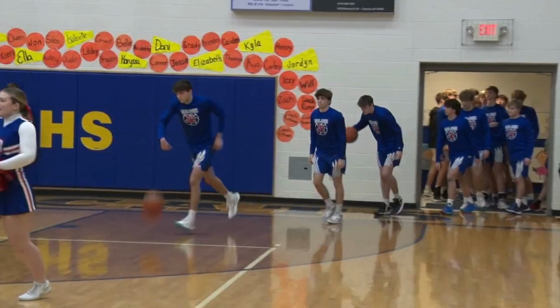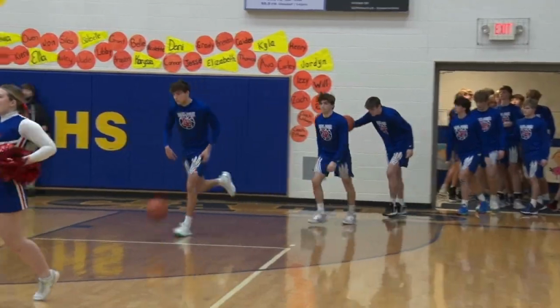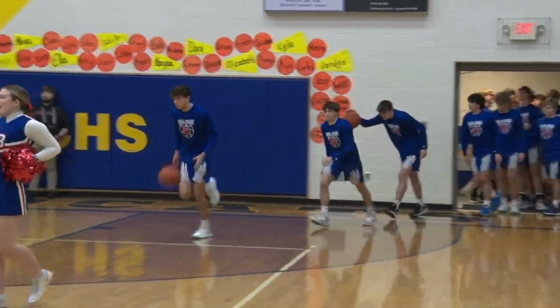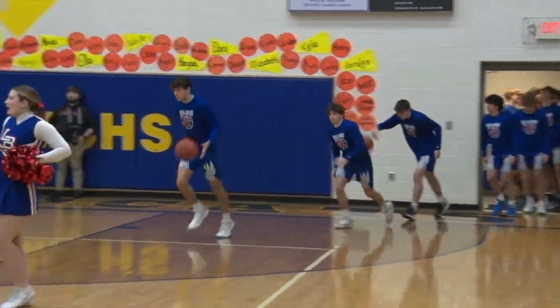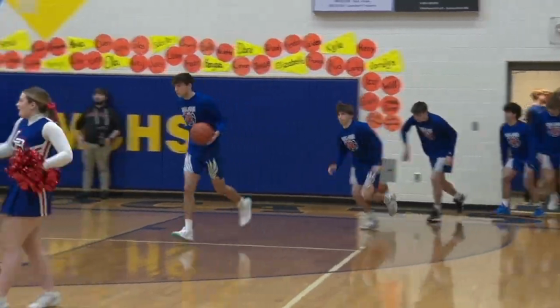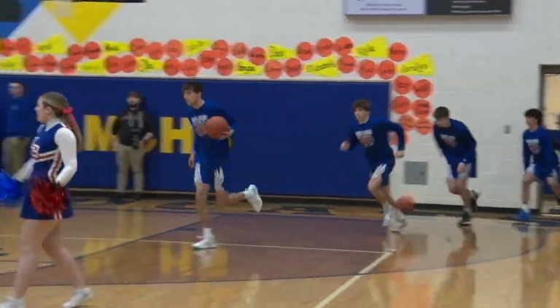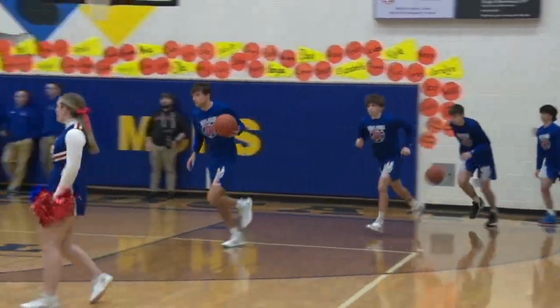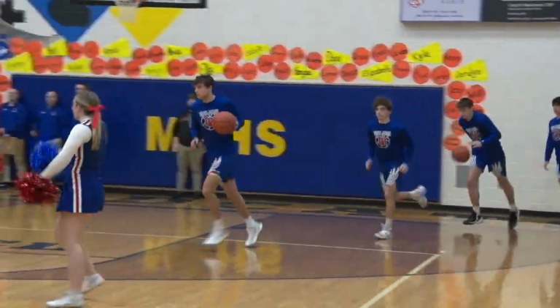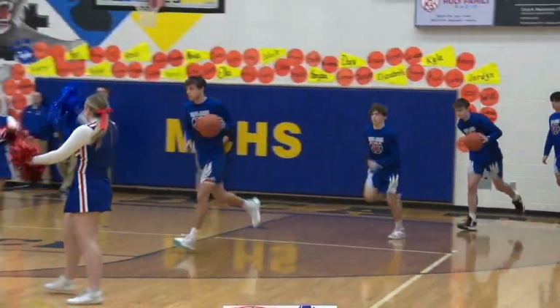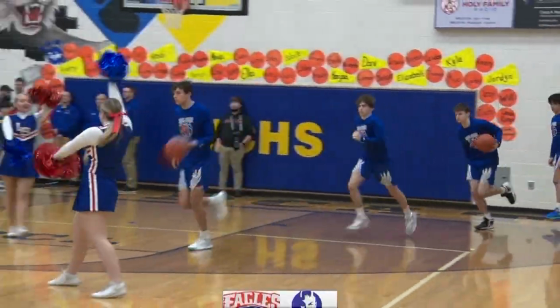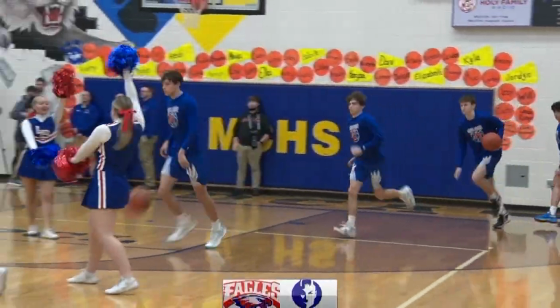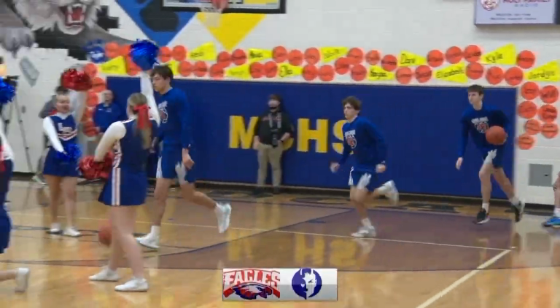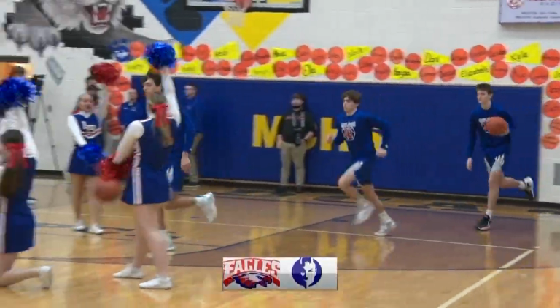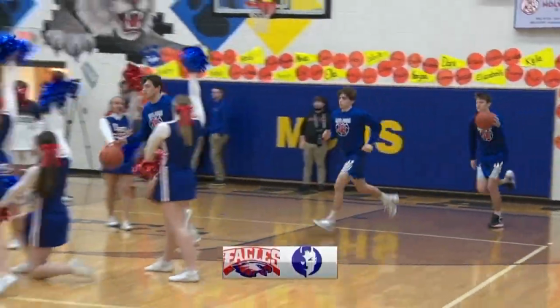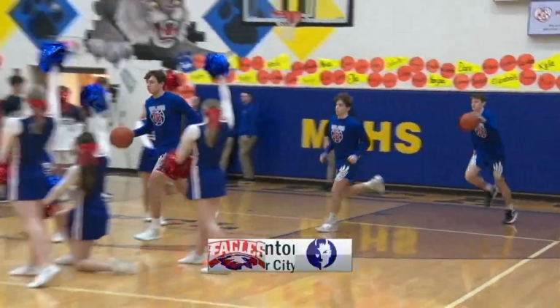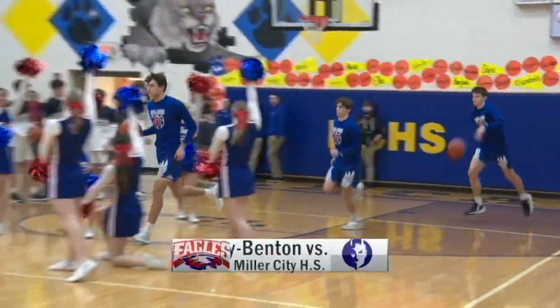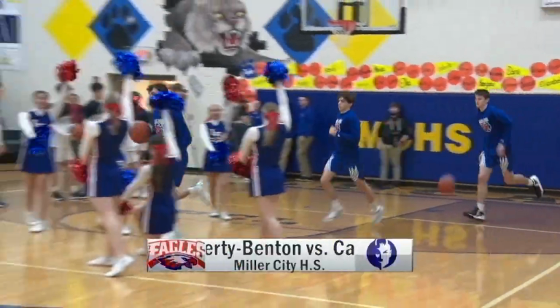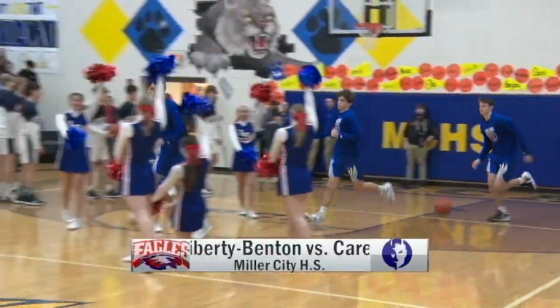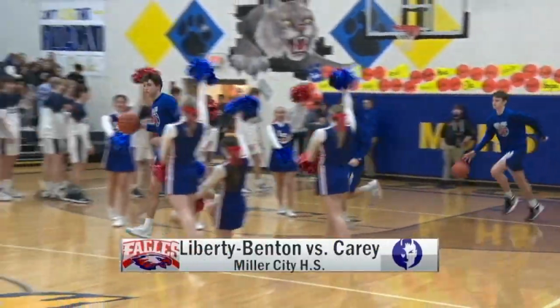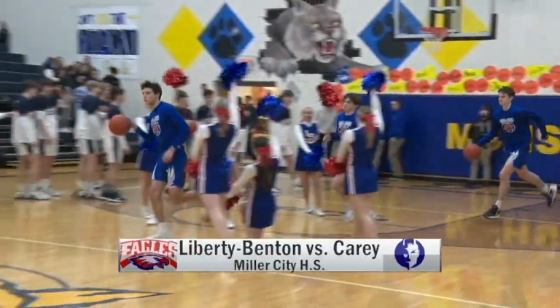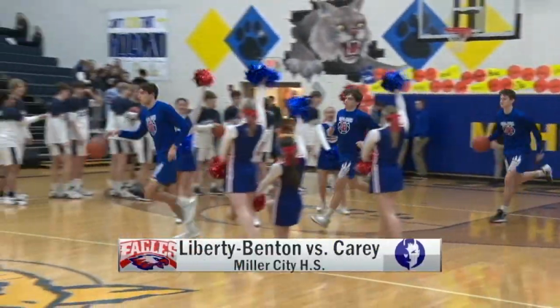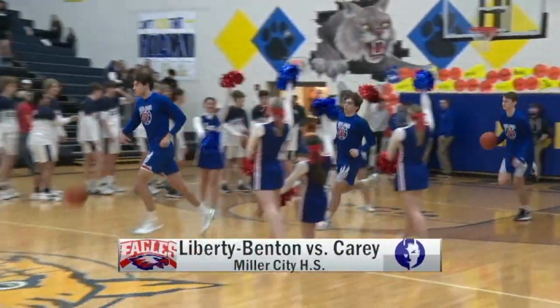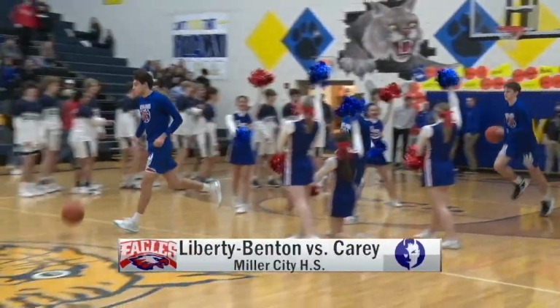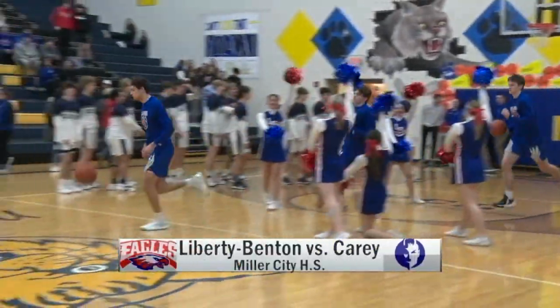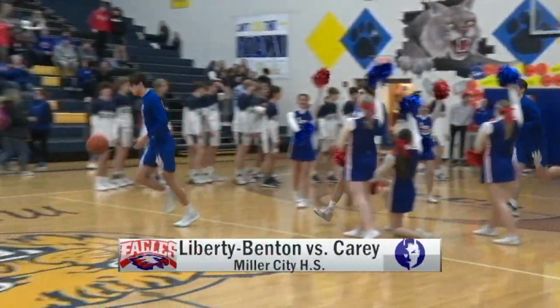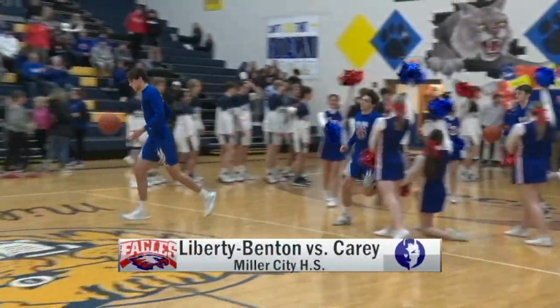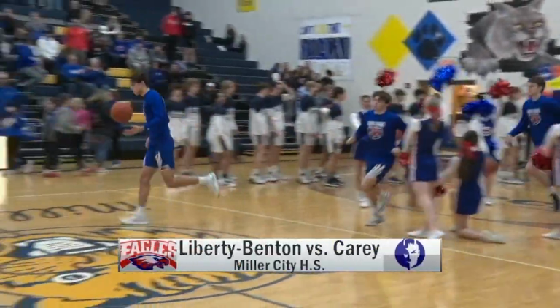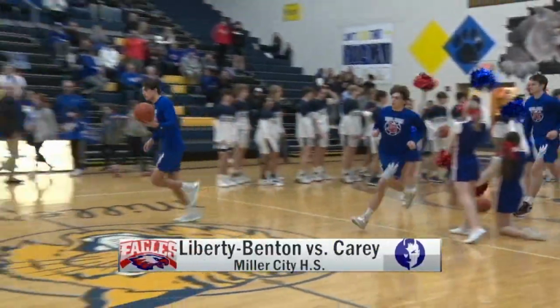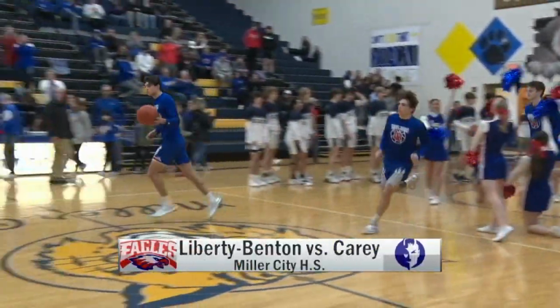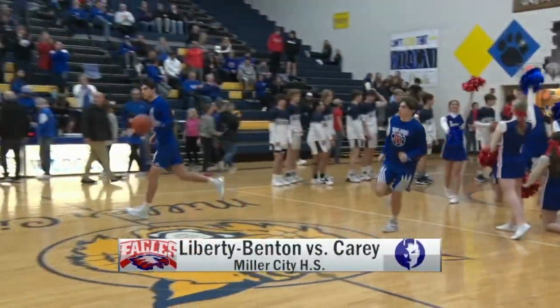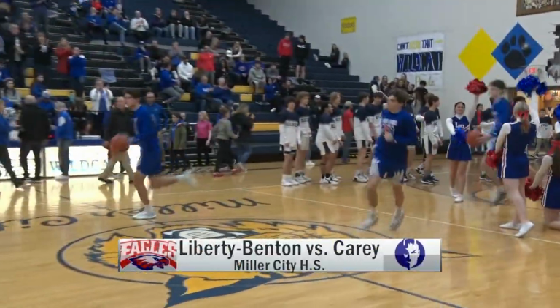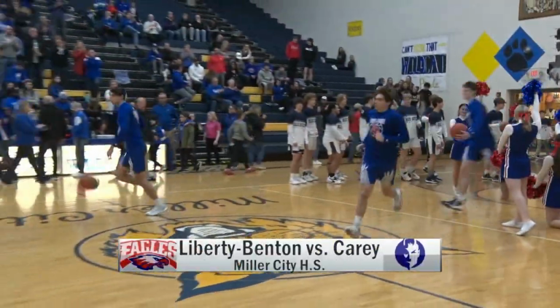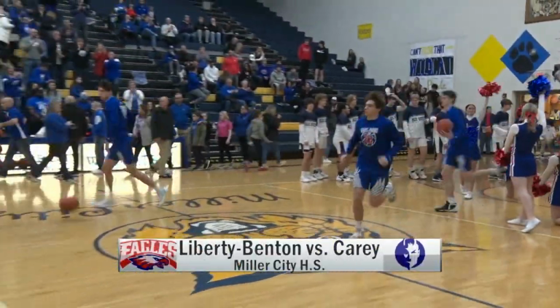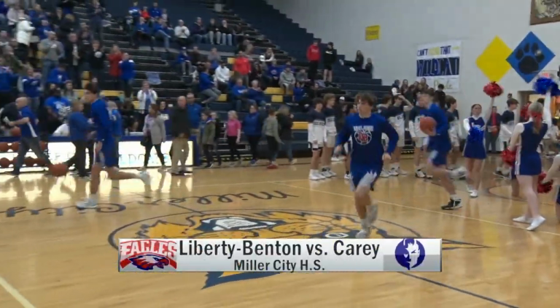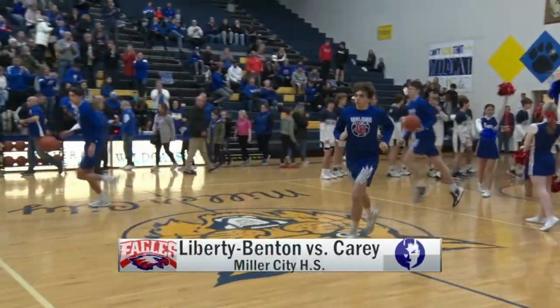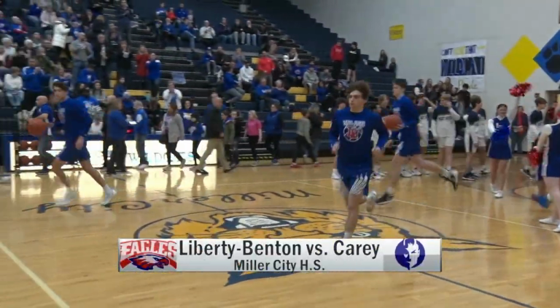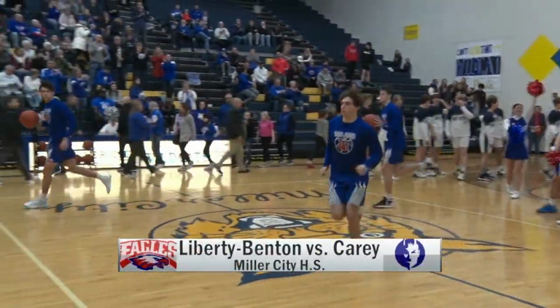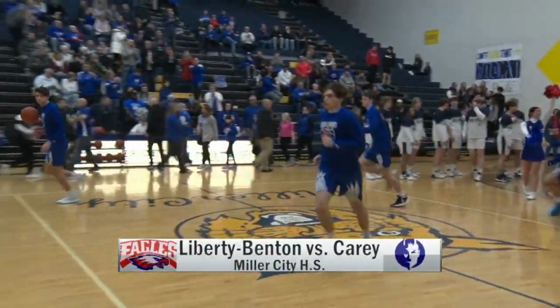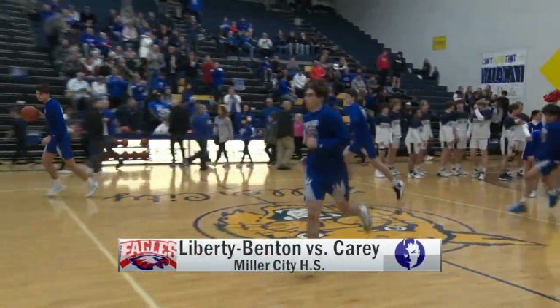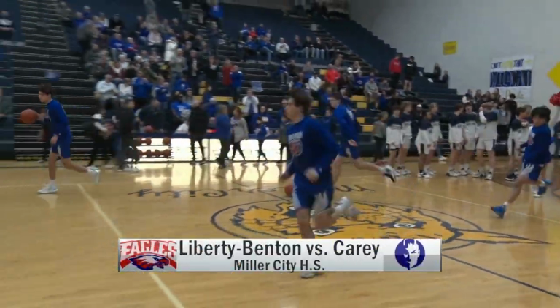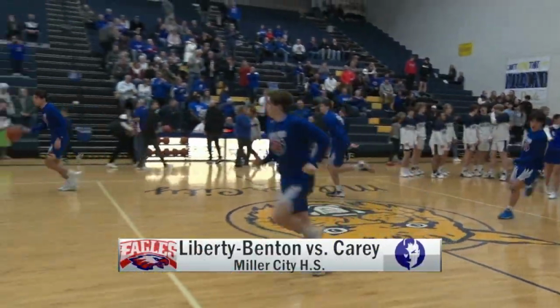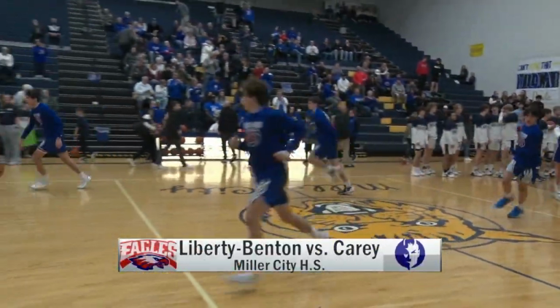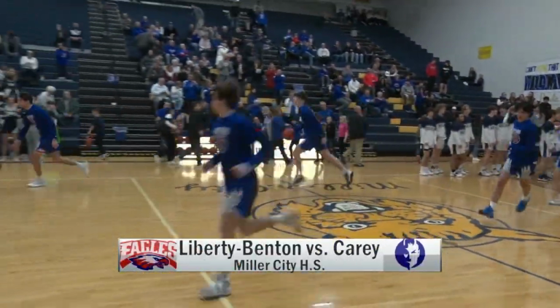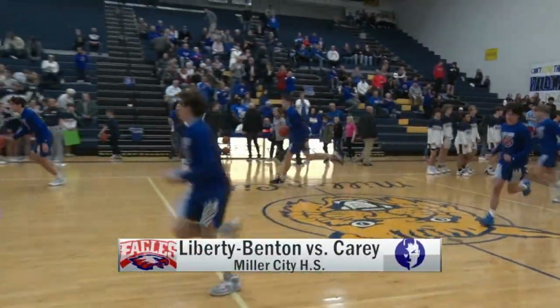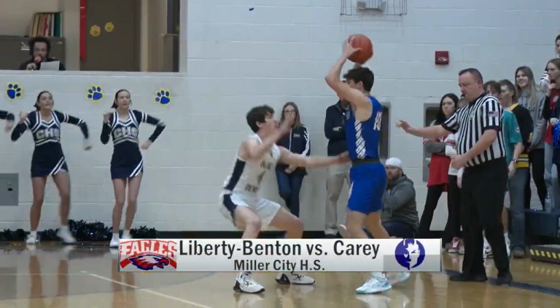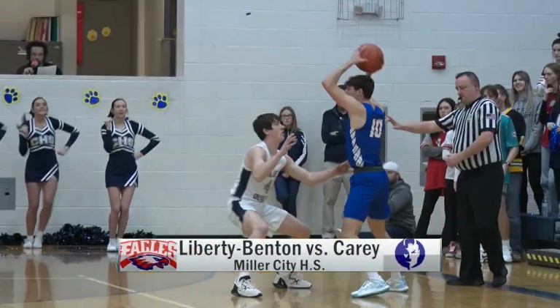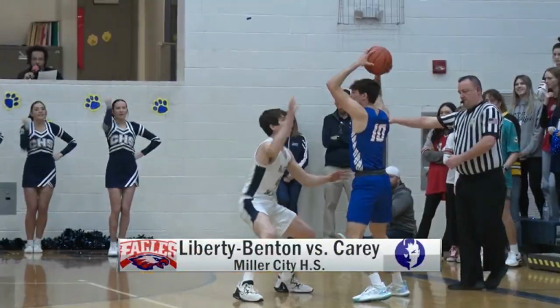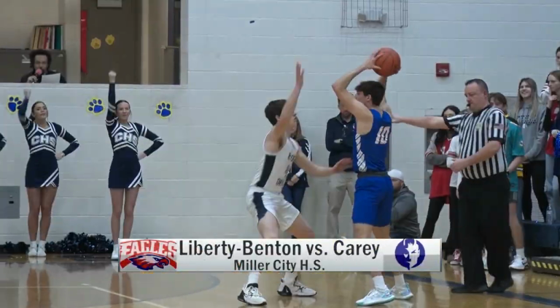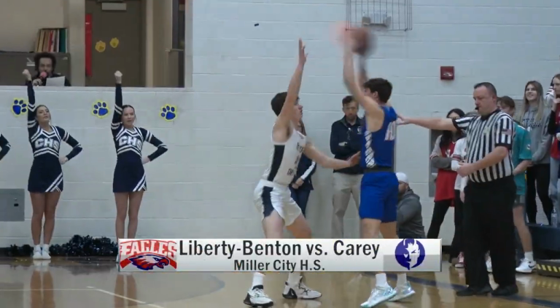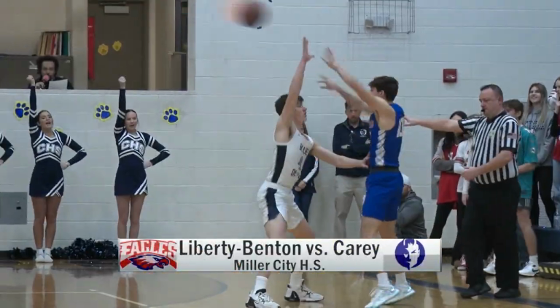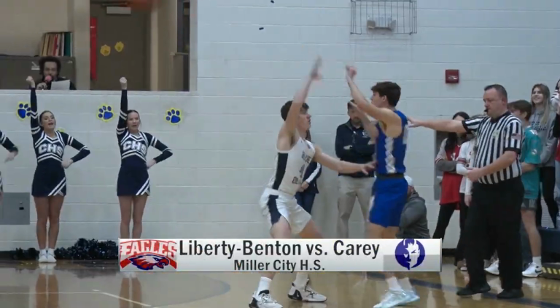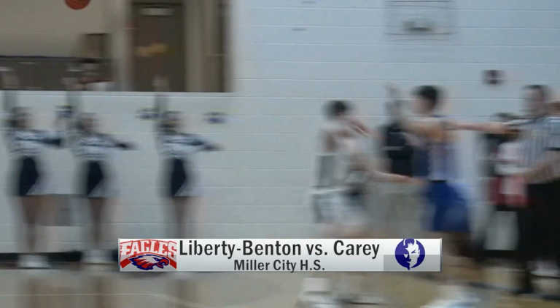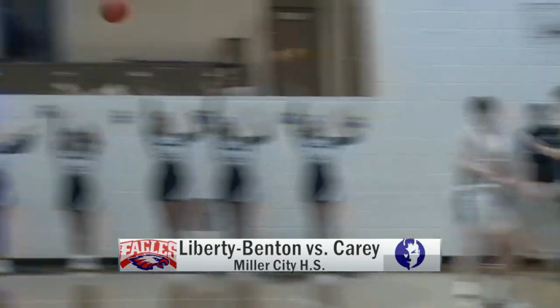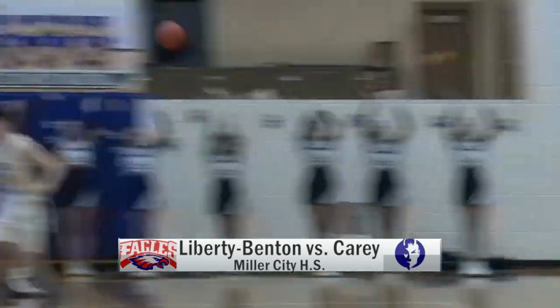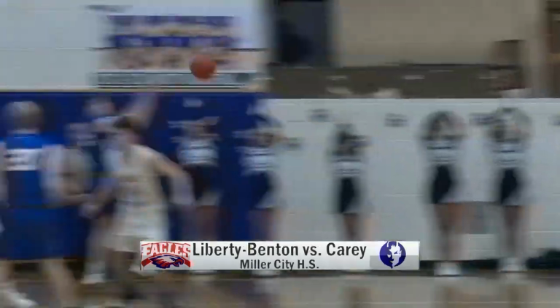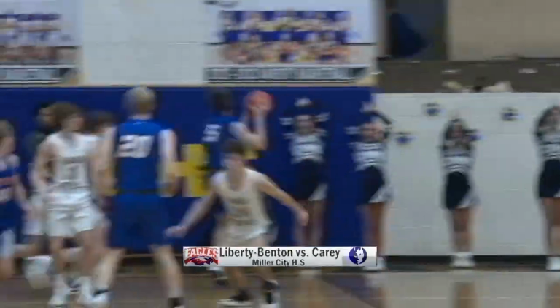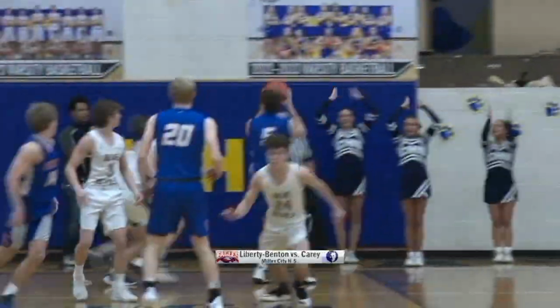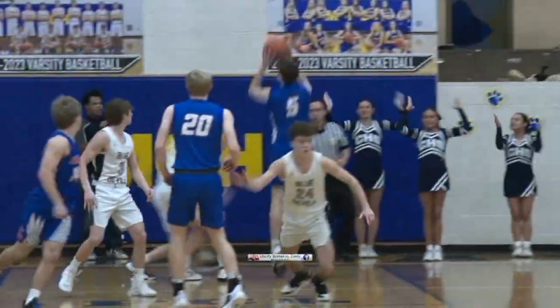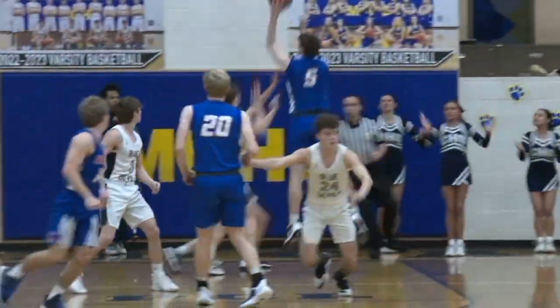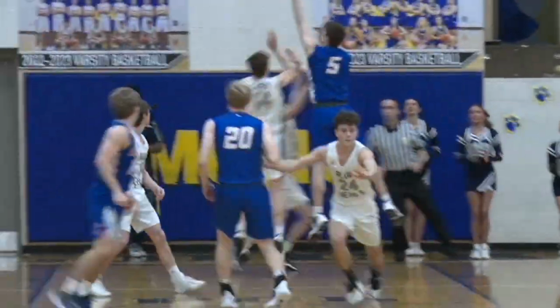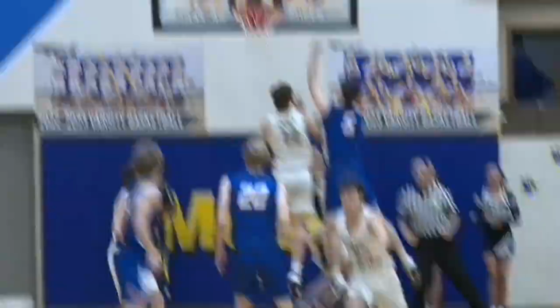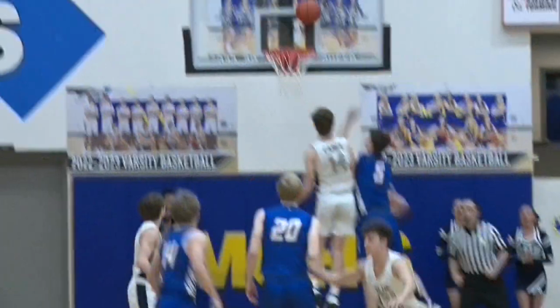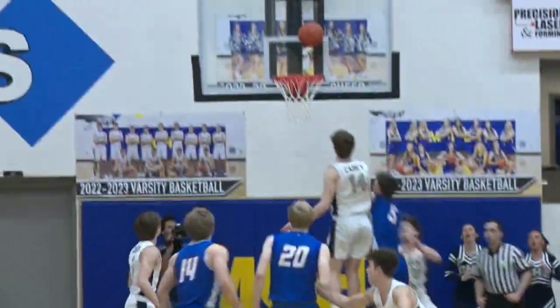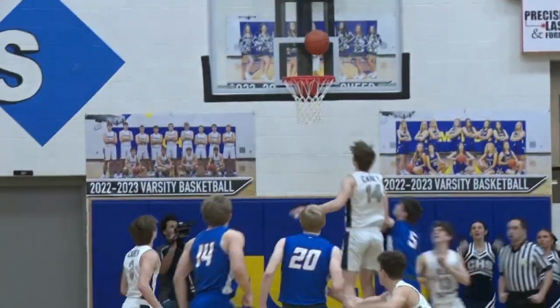Liberty Benton facing Carey. The other game at Miller City. Should be a good matchup, and it was.